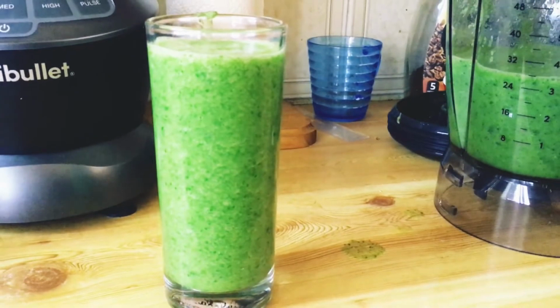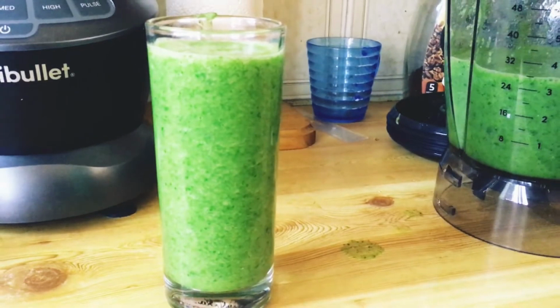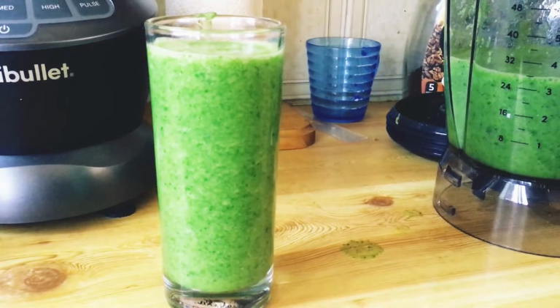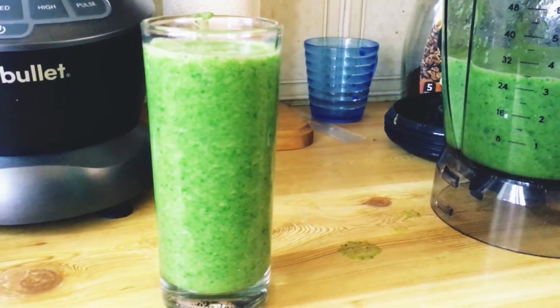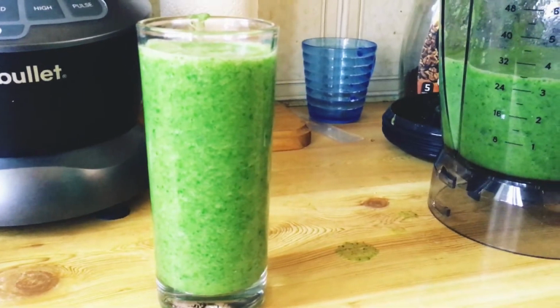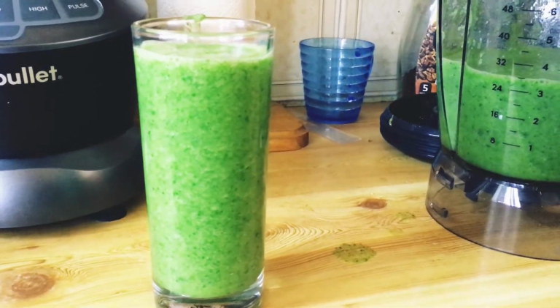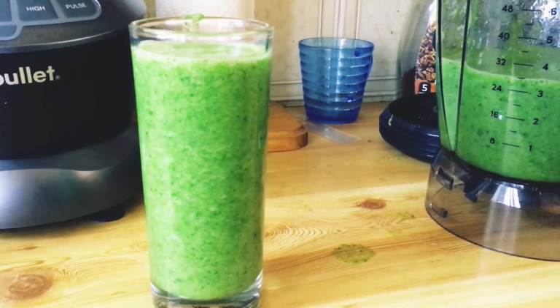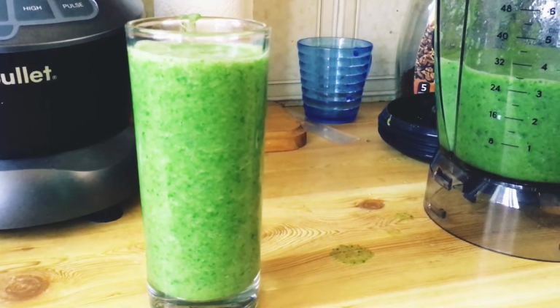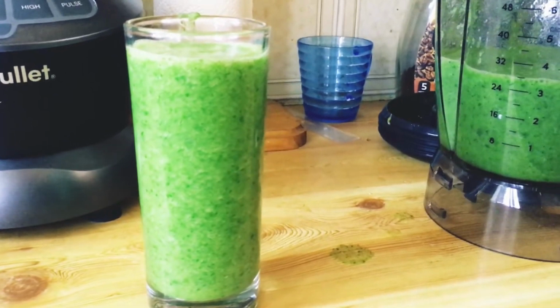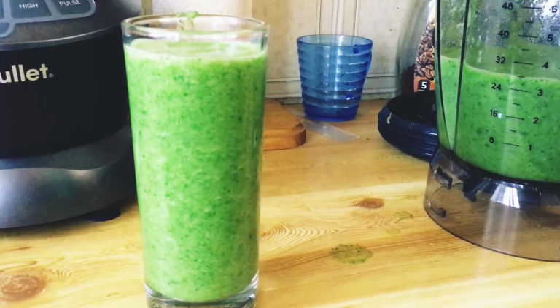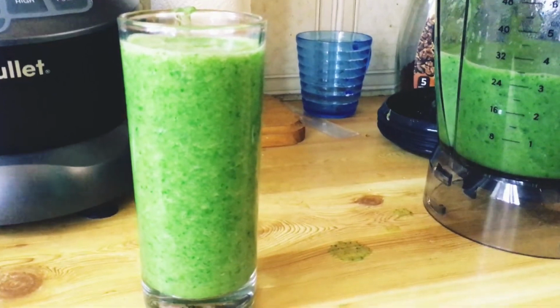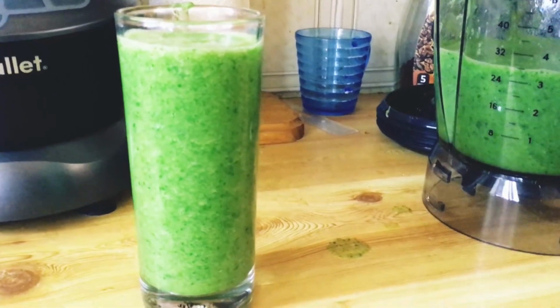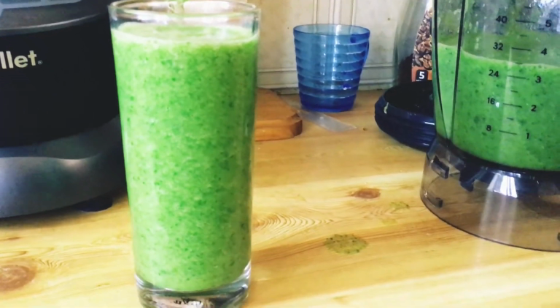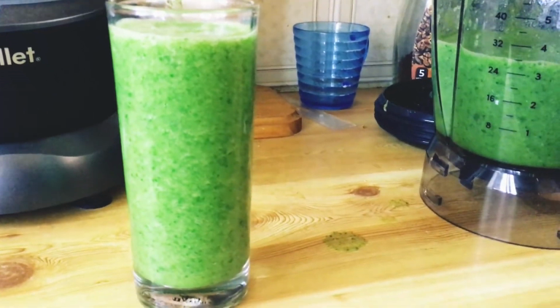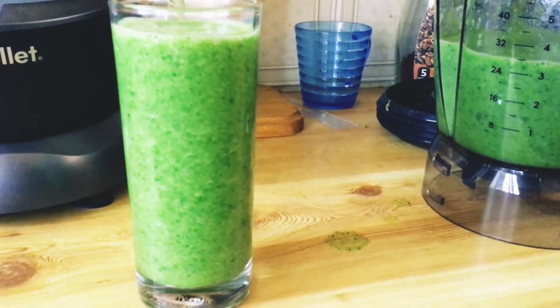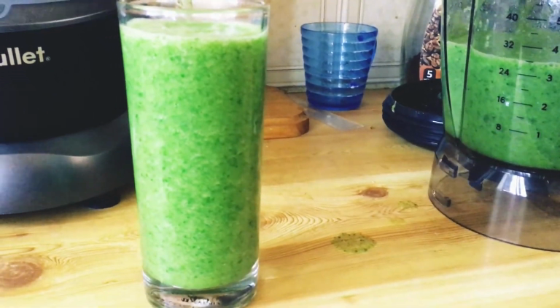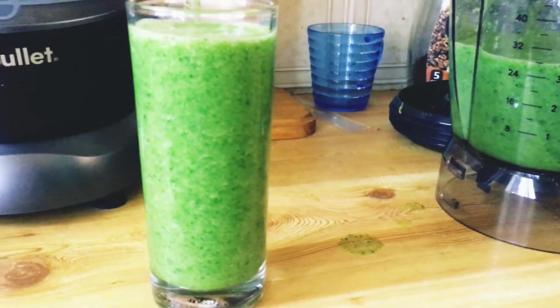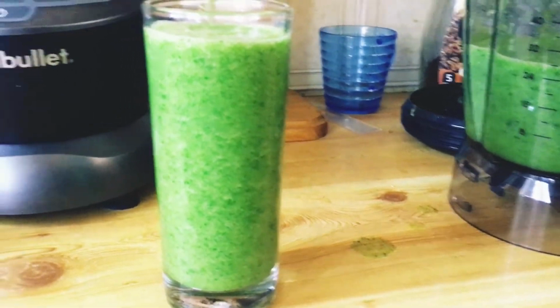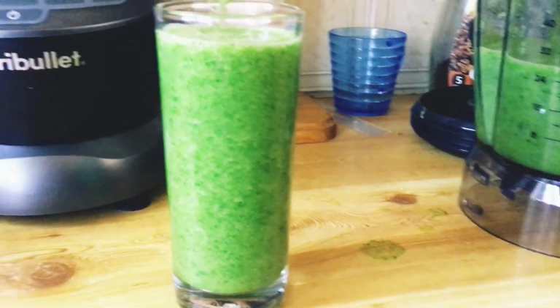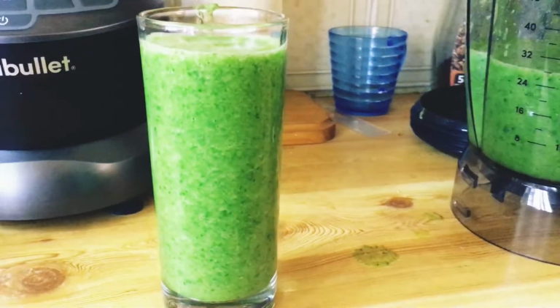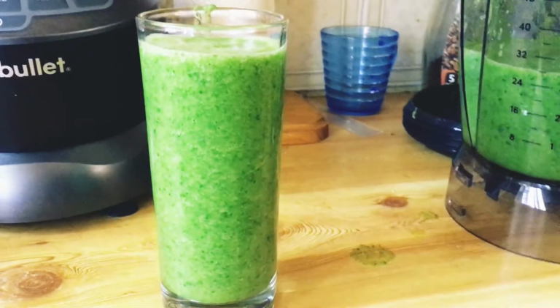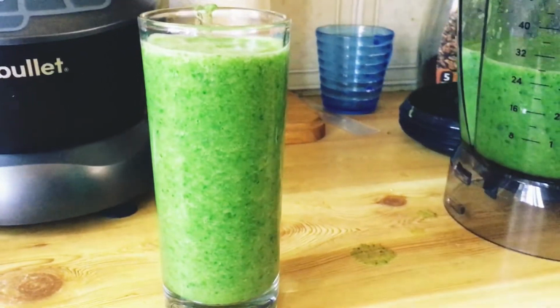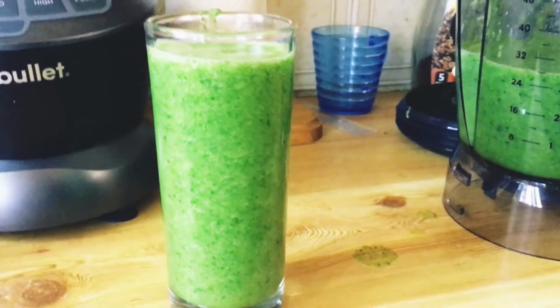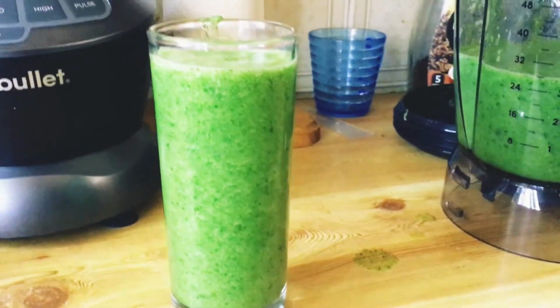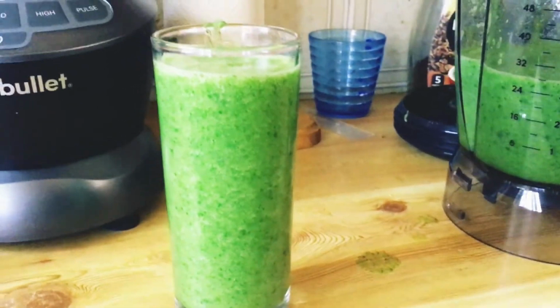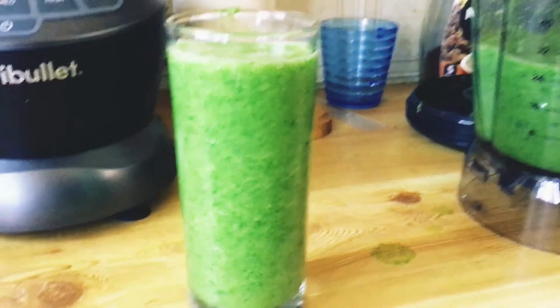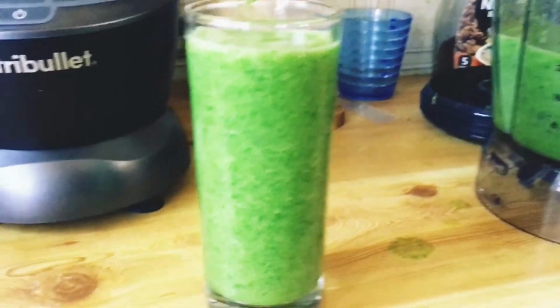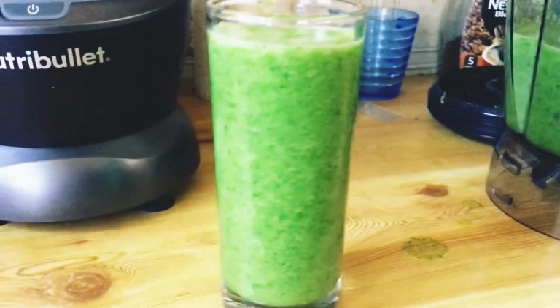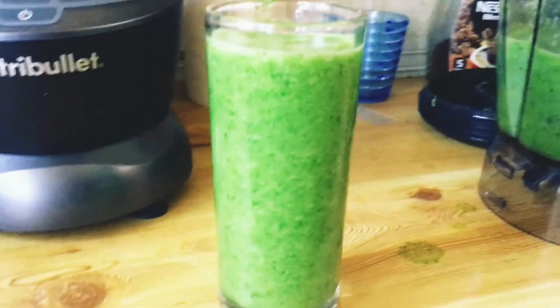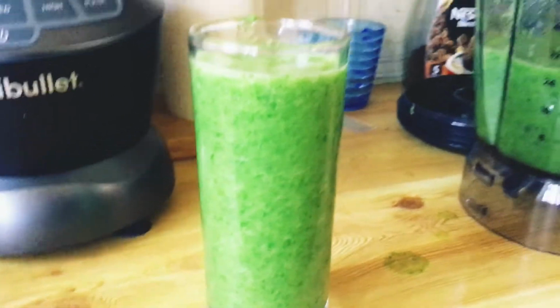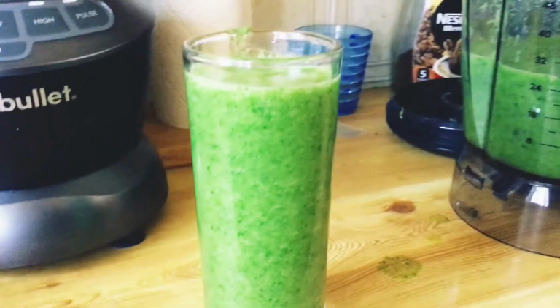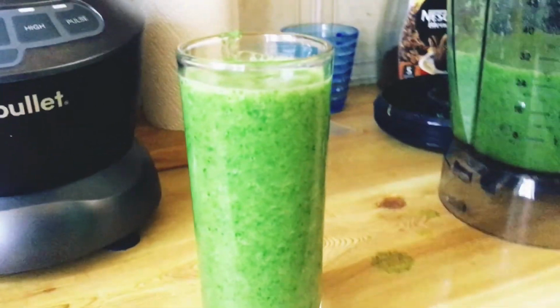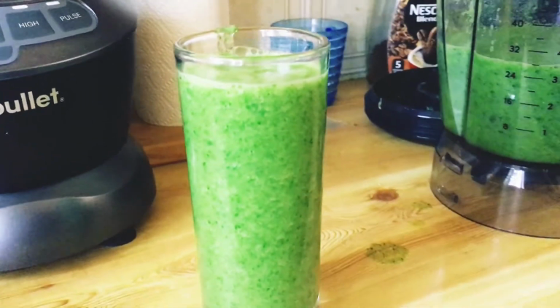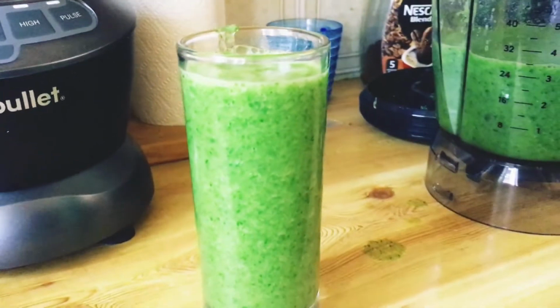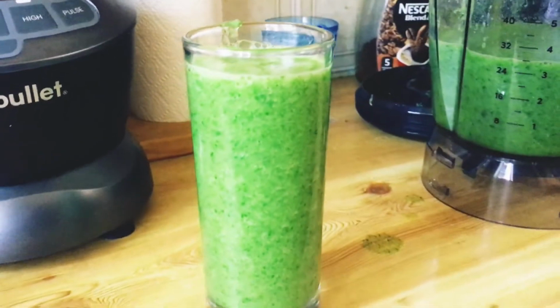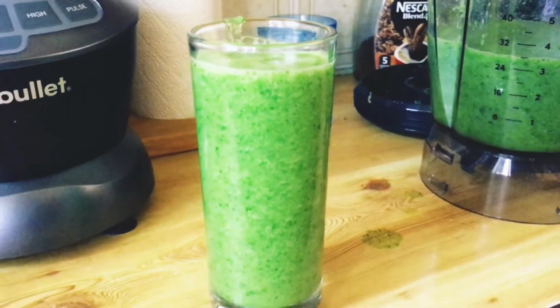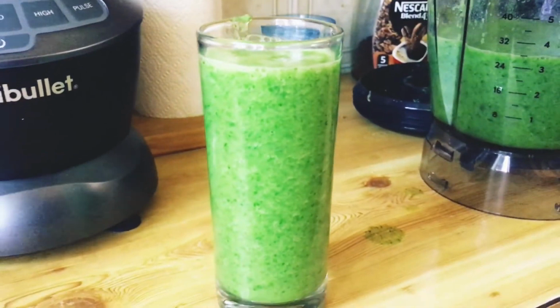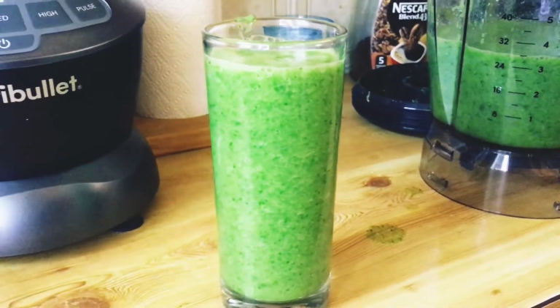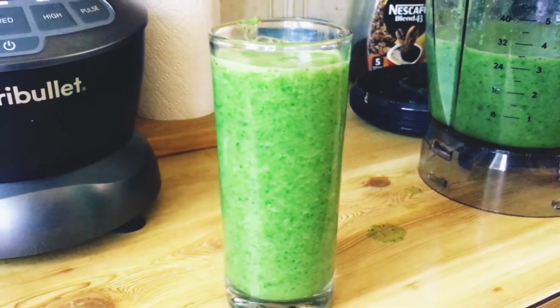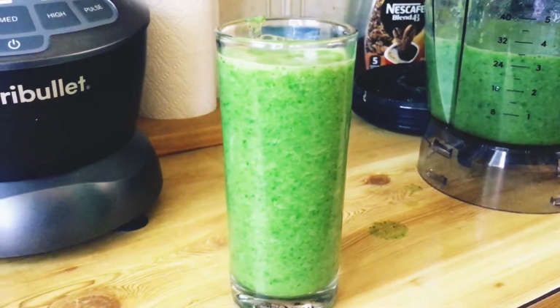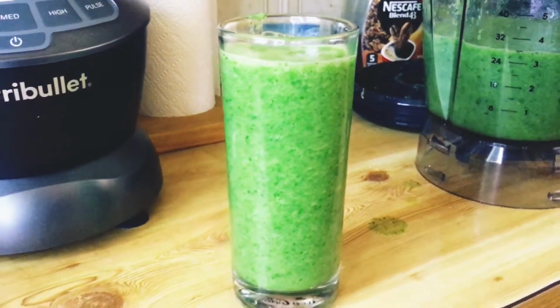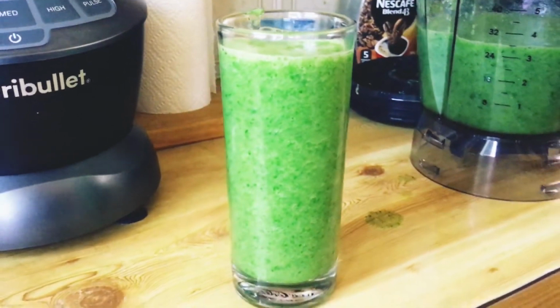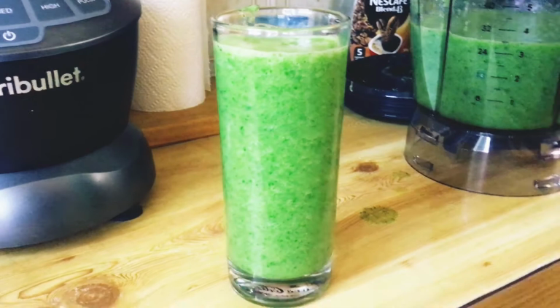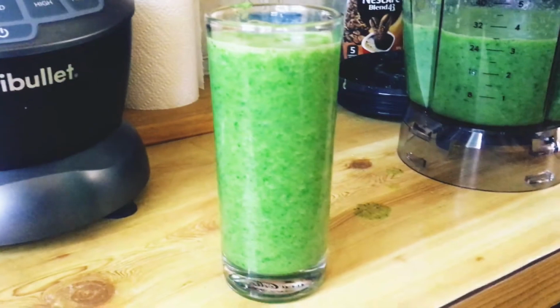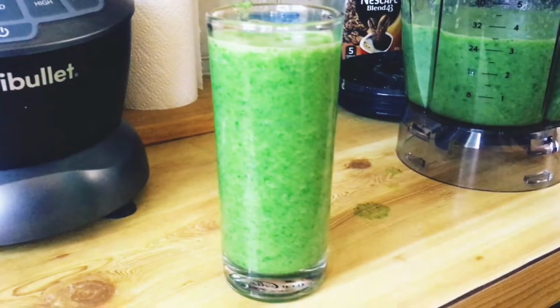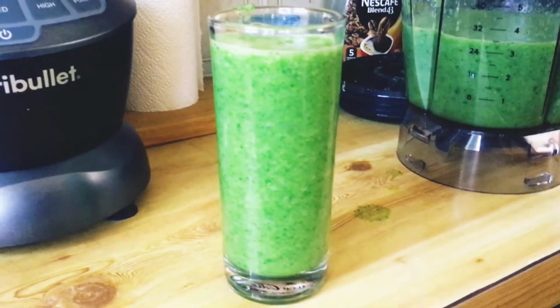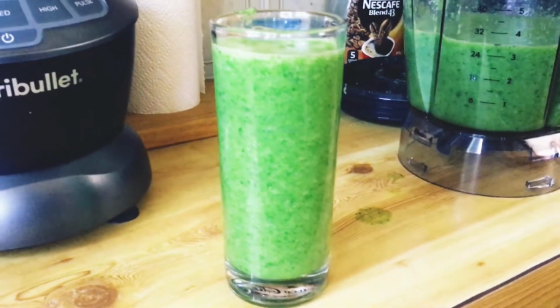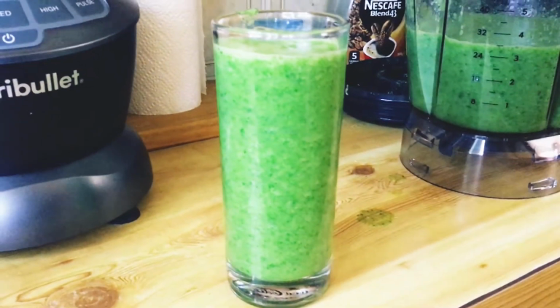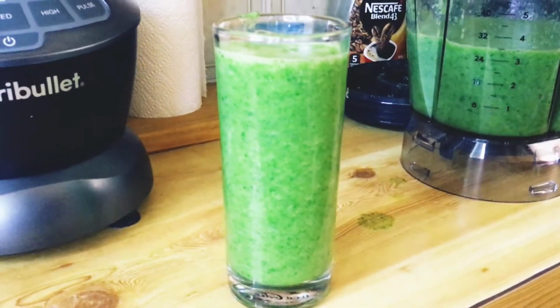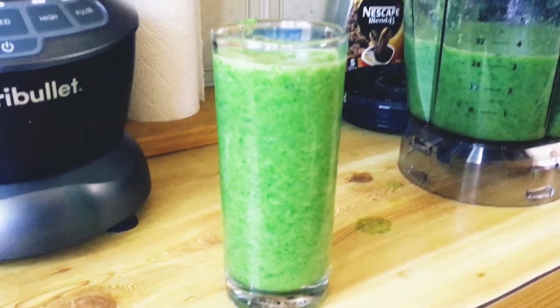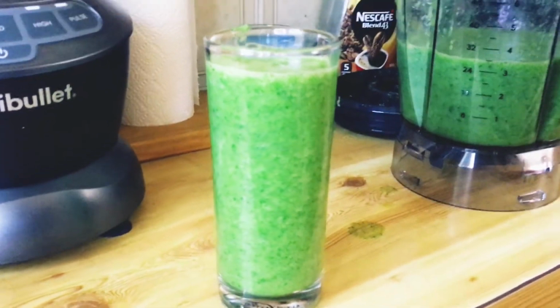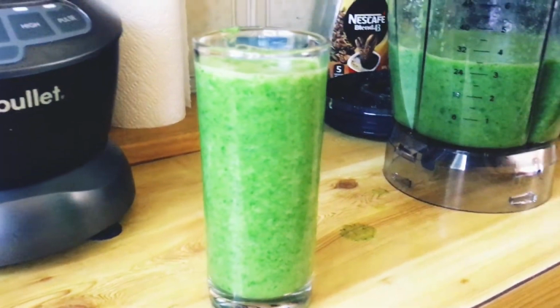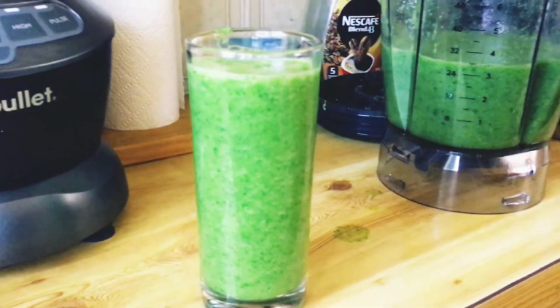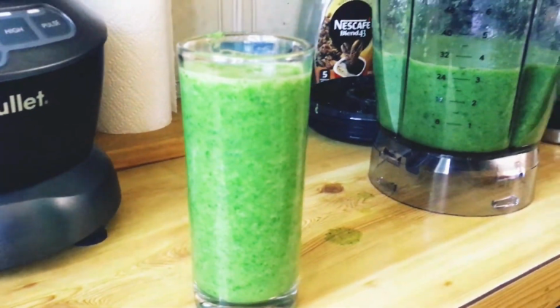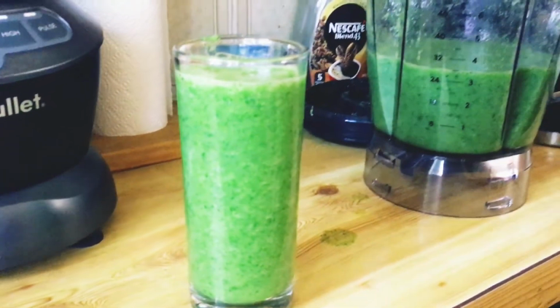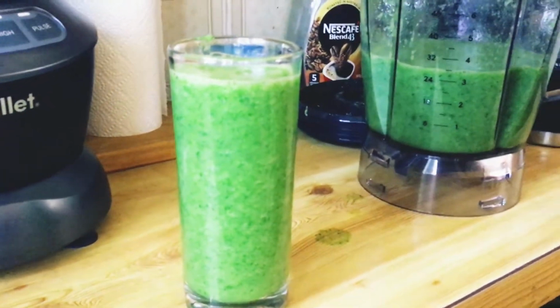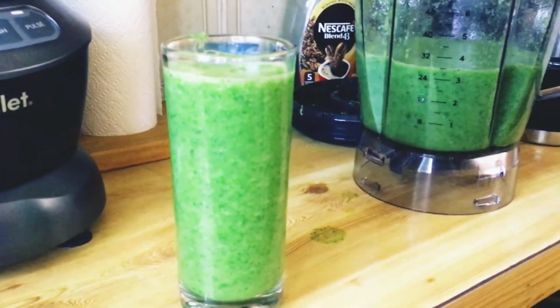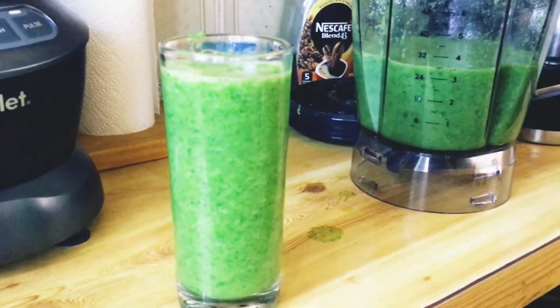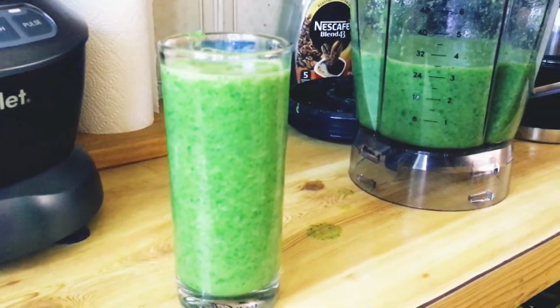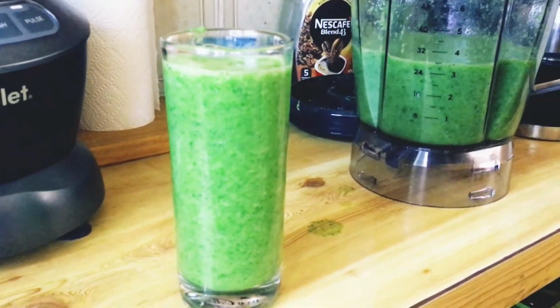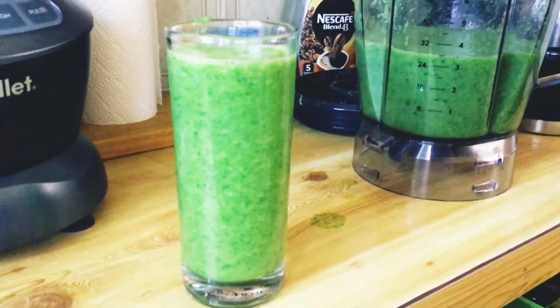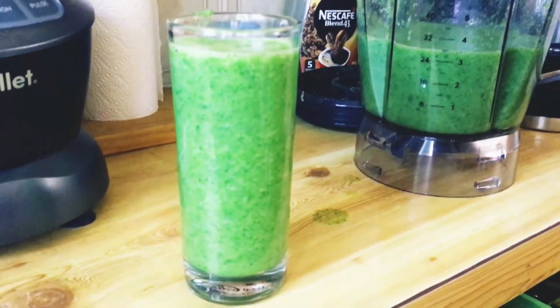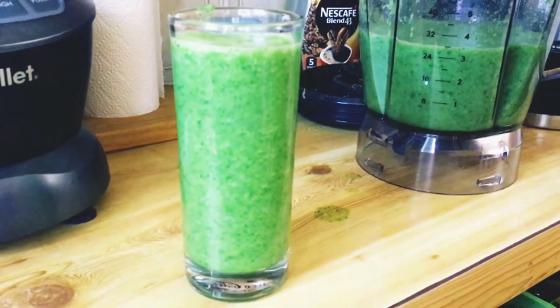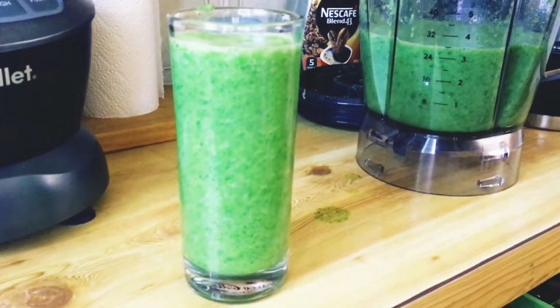I have a glass here. You have to drink one glass of this every day. I'm sure we are going to be very healthy.